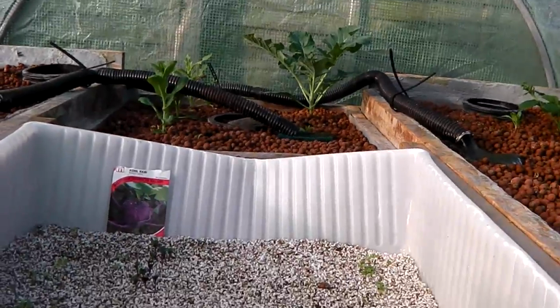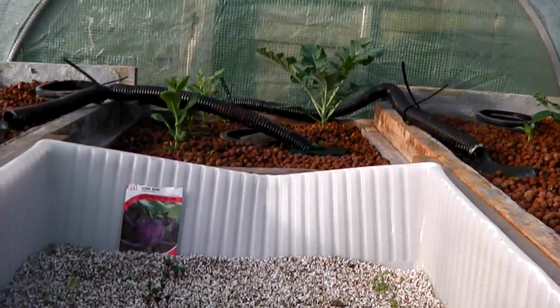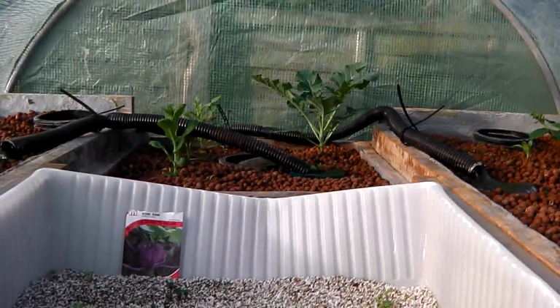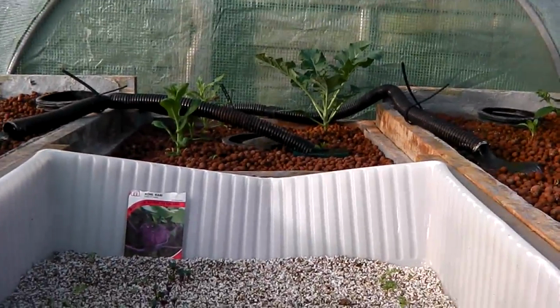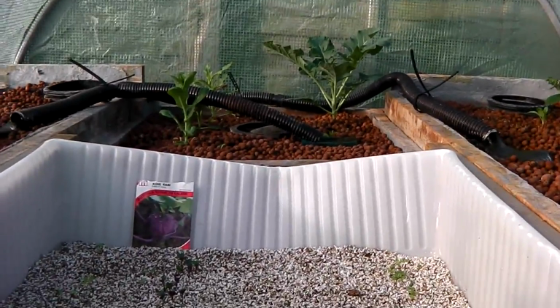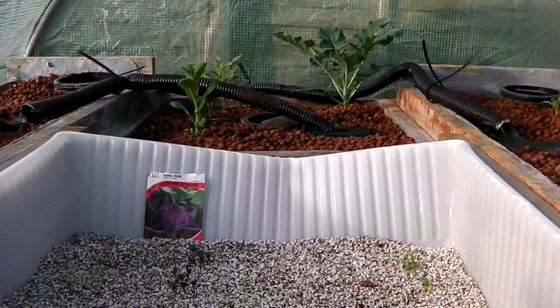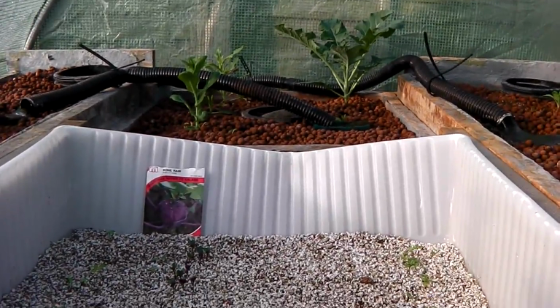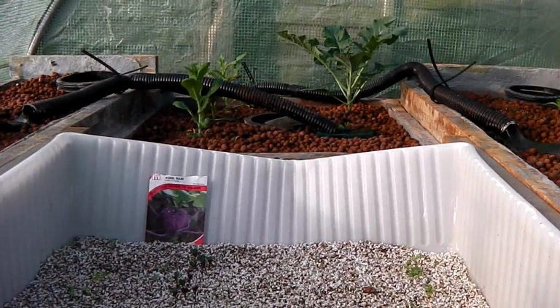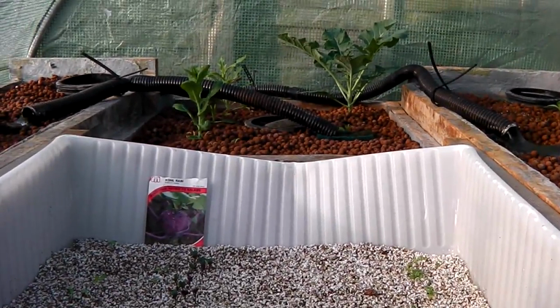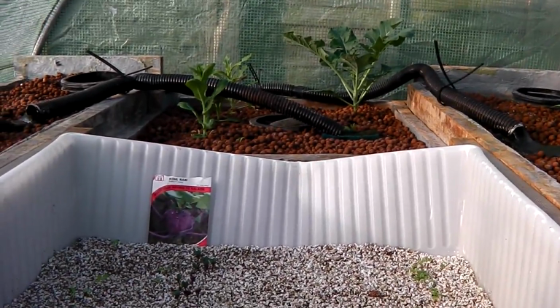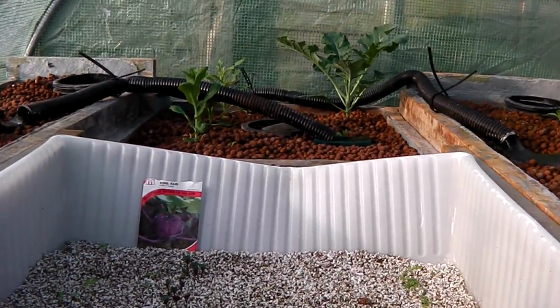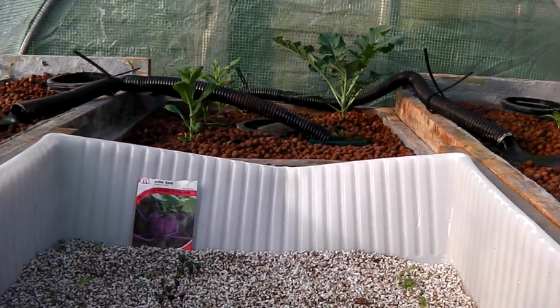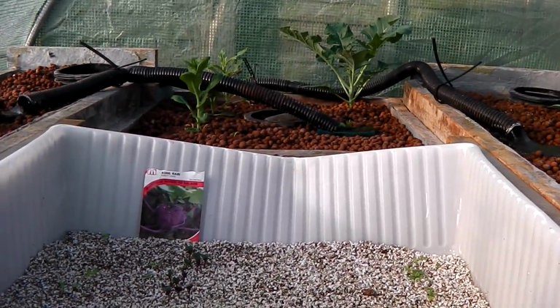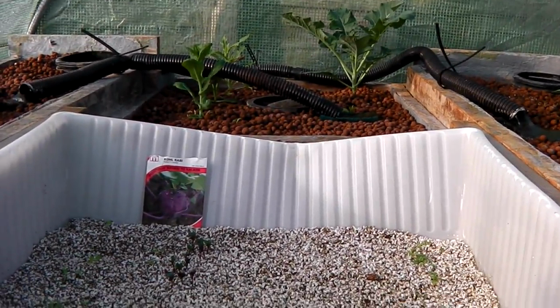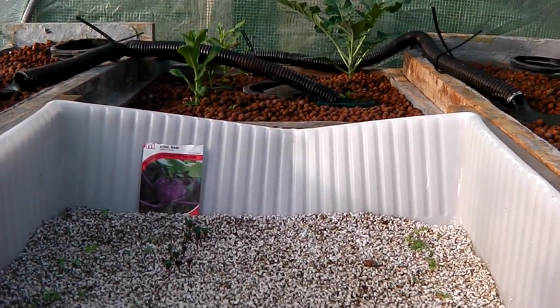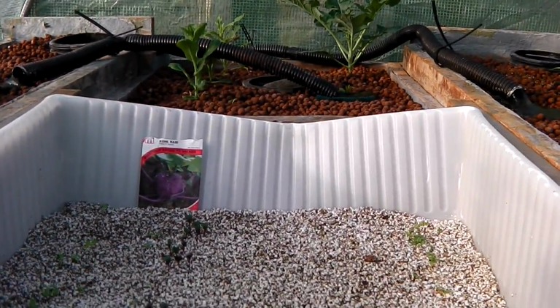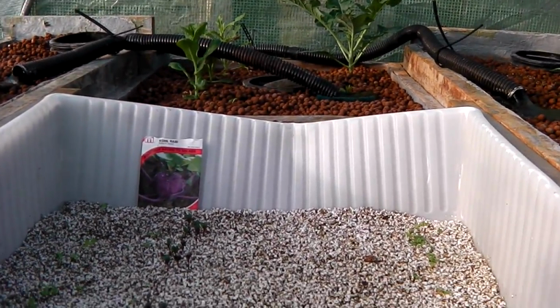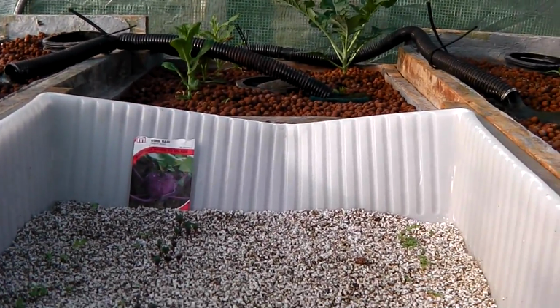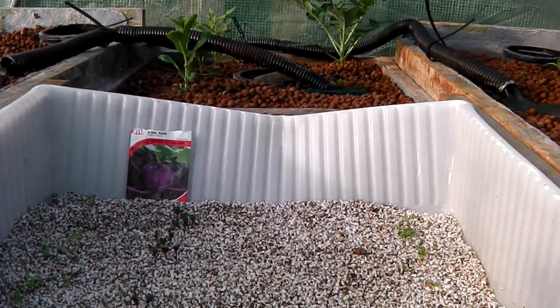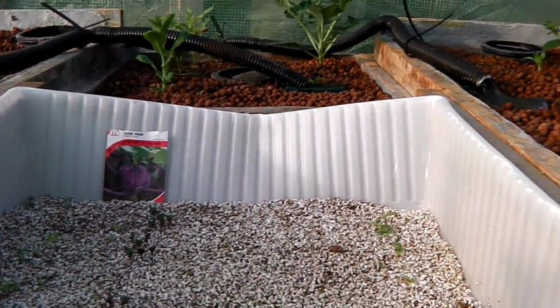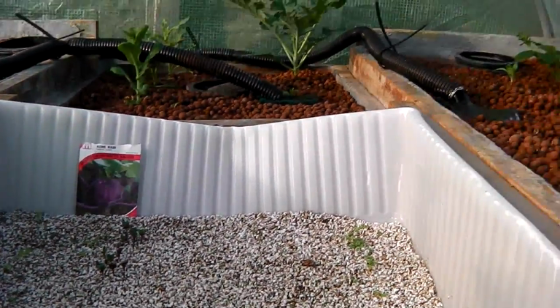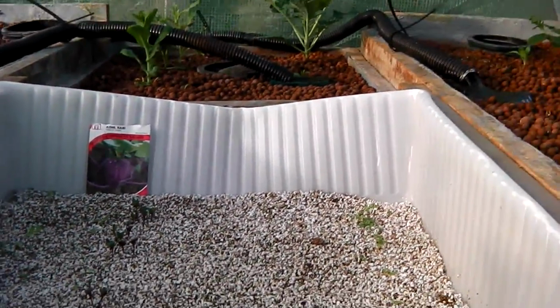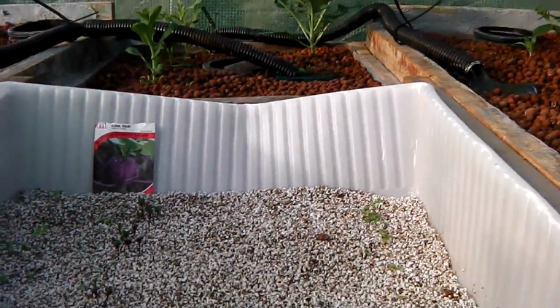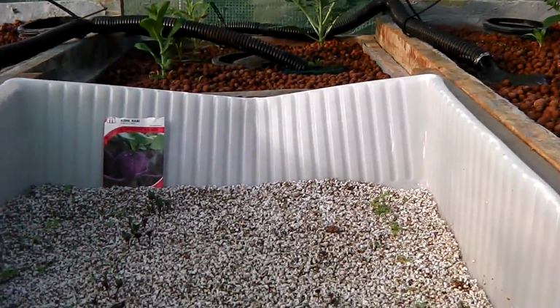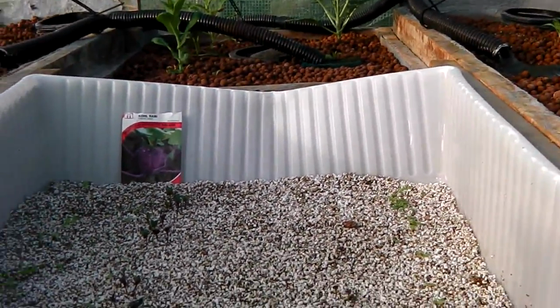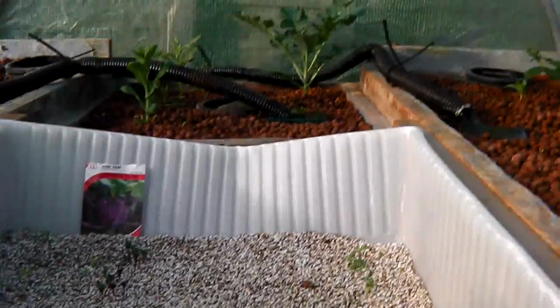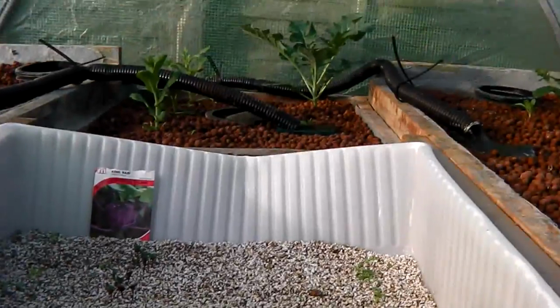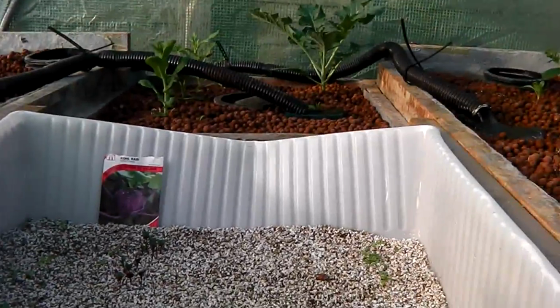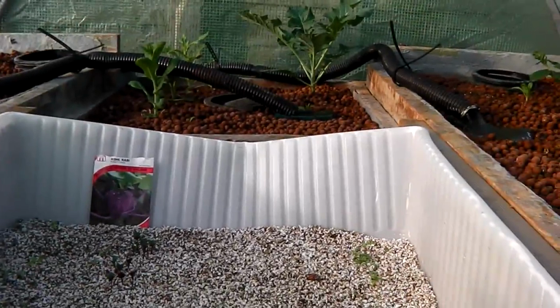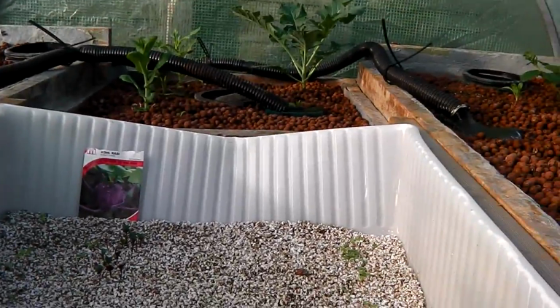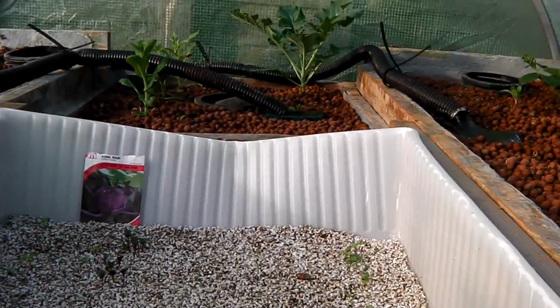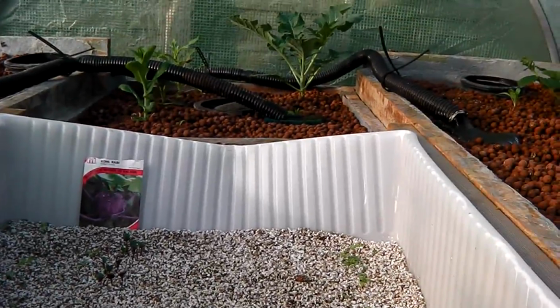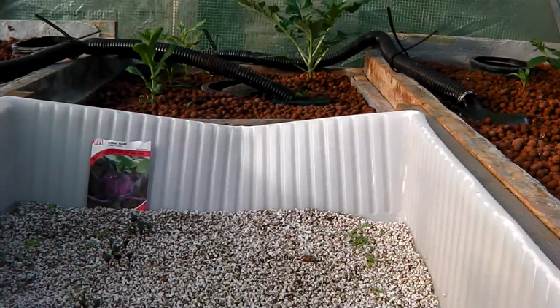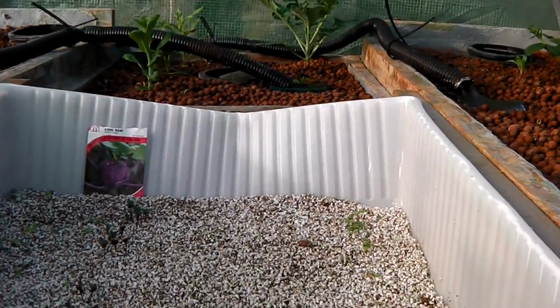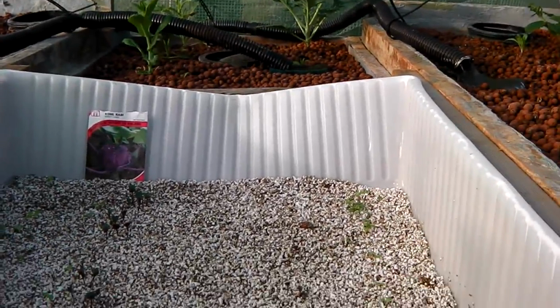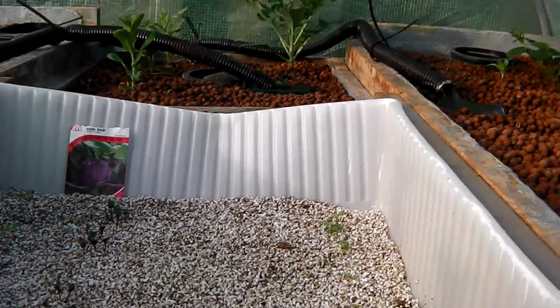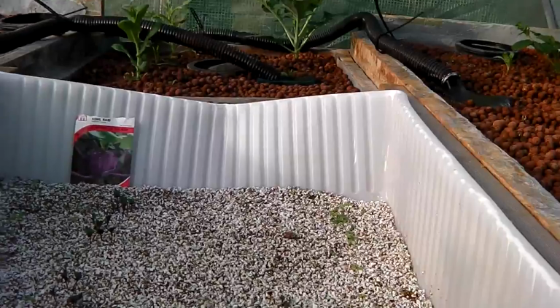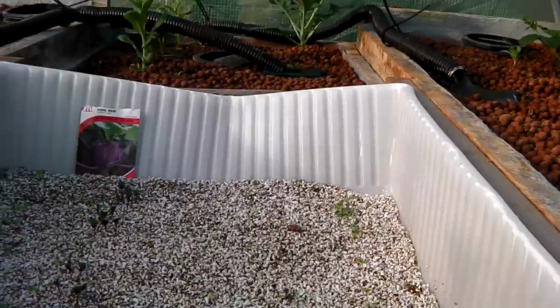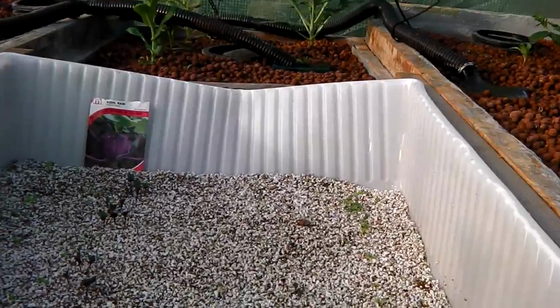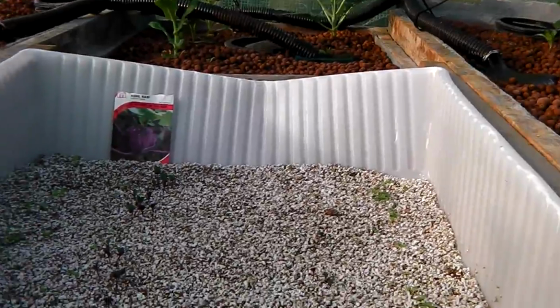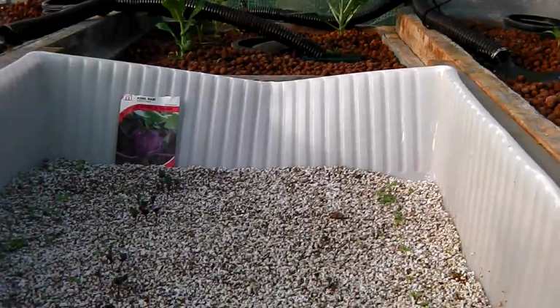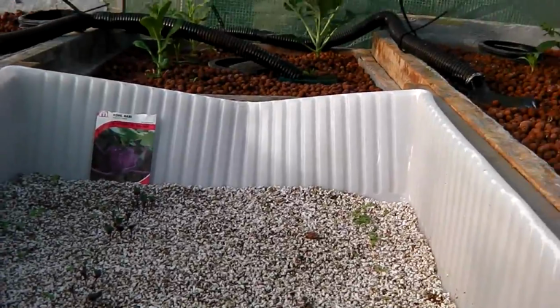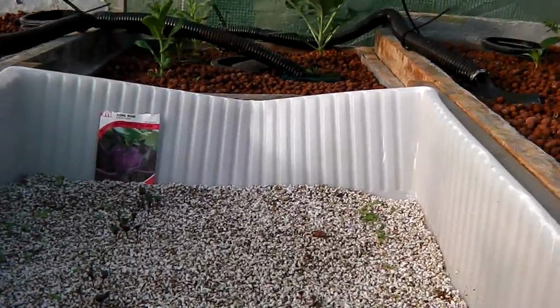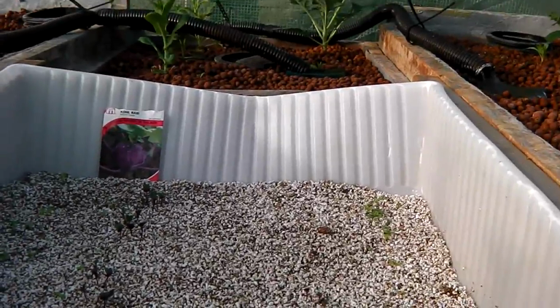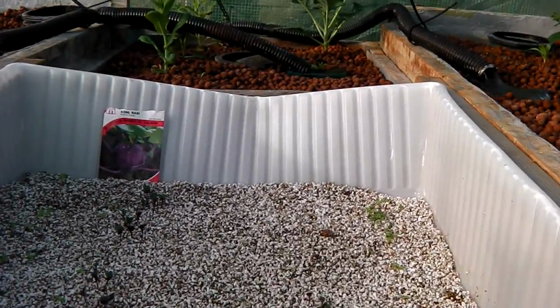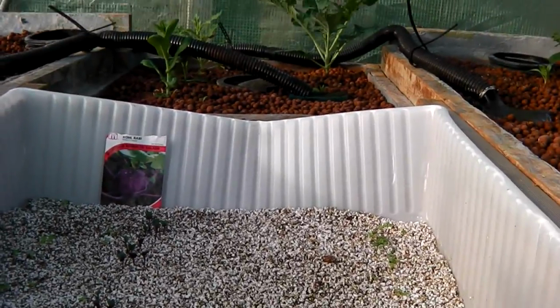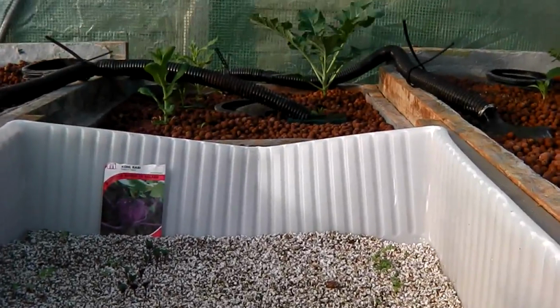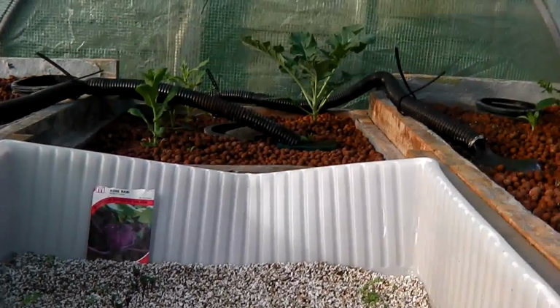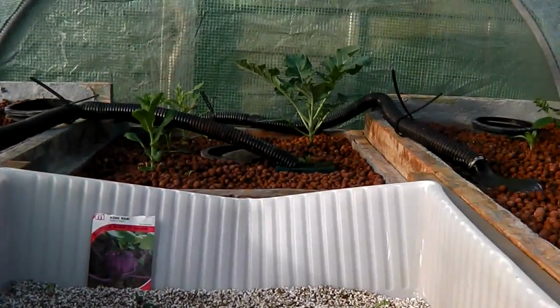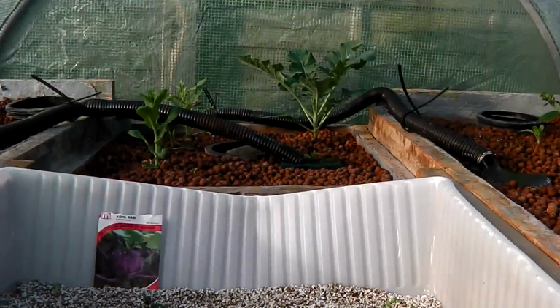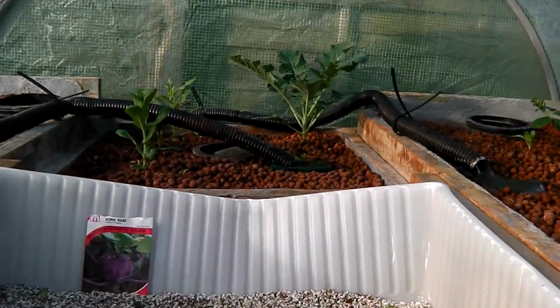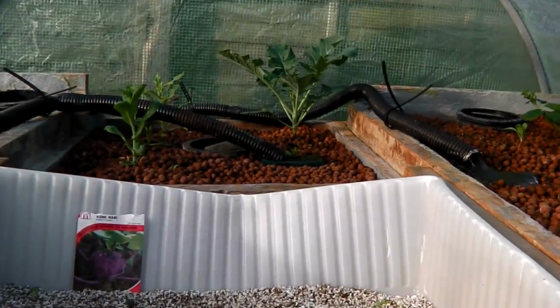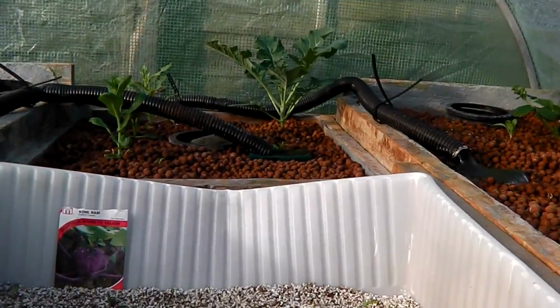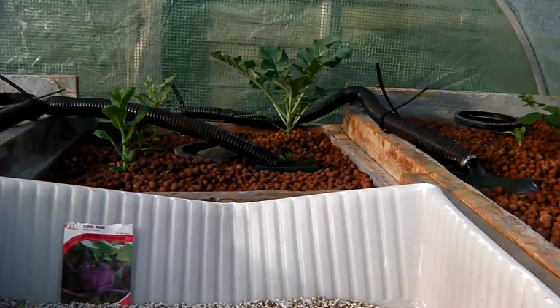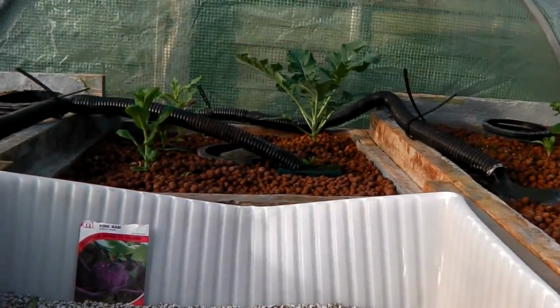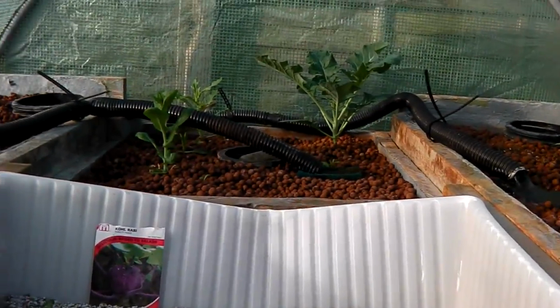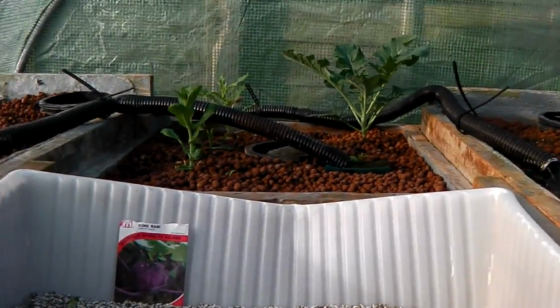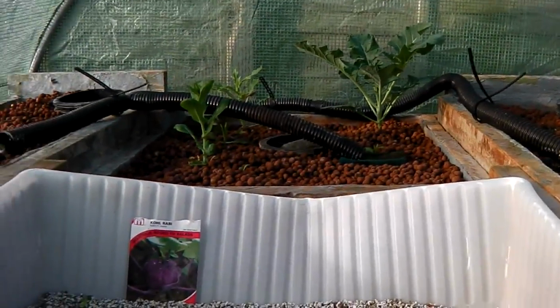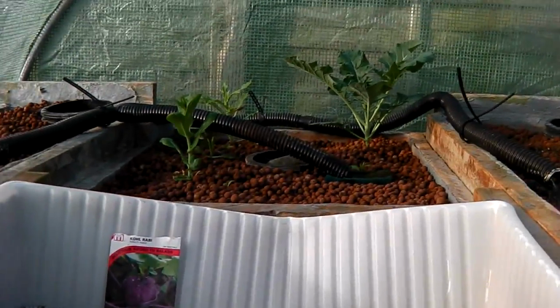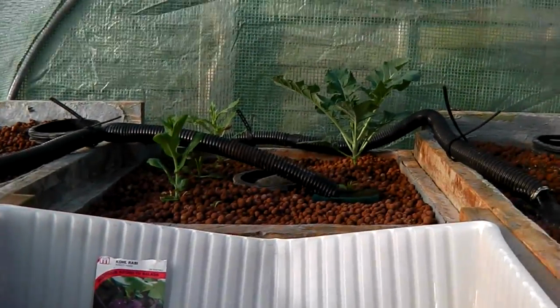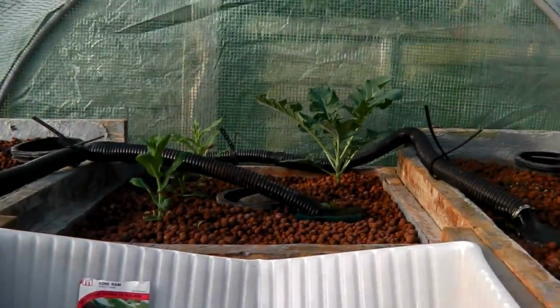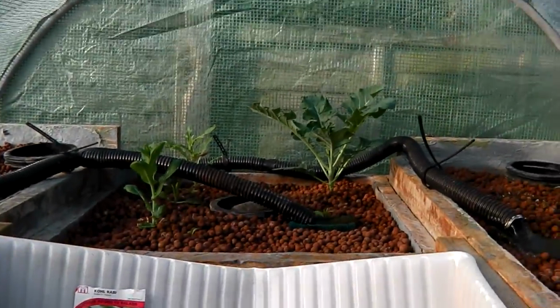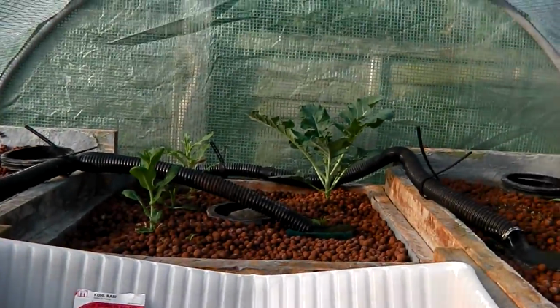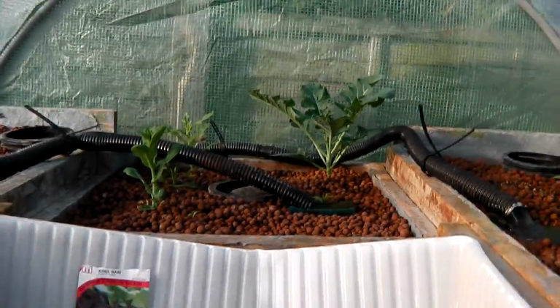Hi there, this is Ross from Back to Roots. Just an update on how everything is doing in the aquaponics system.